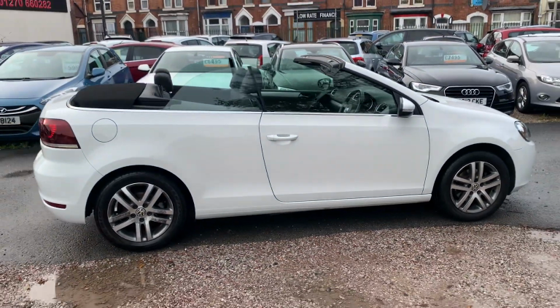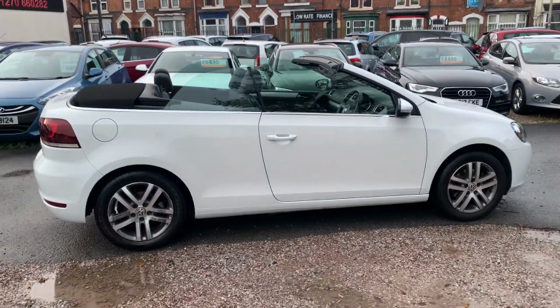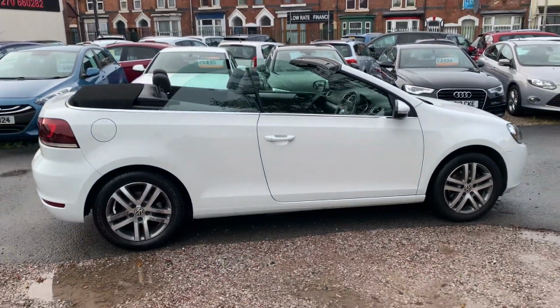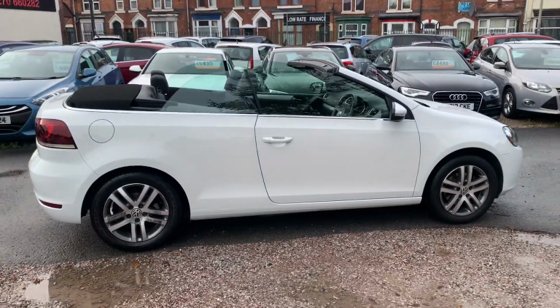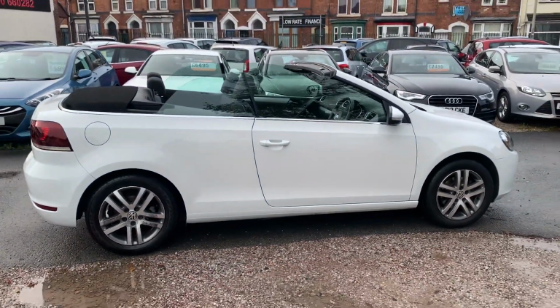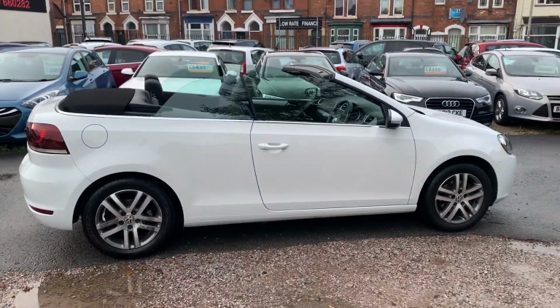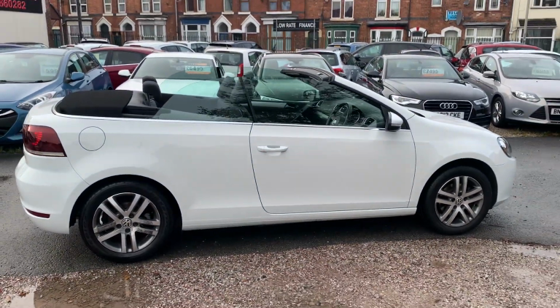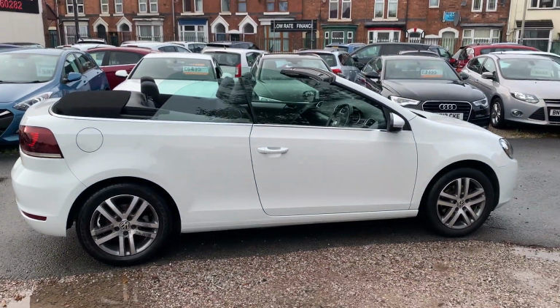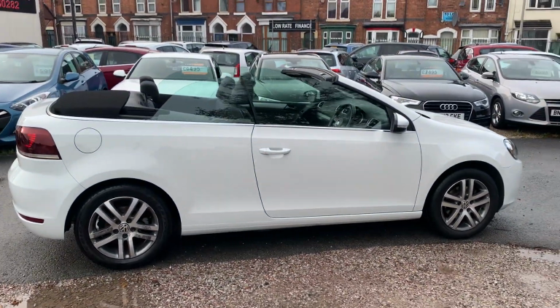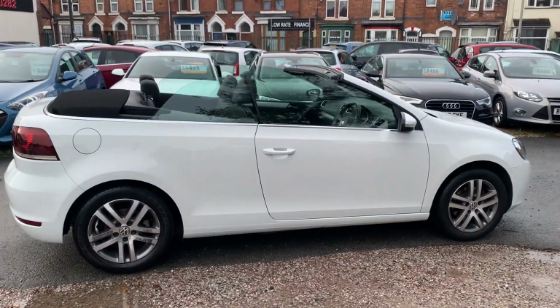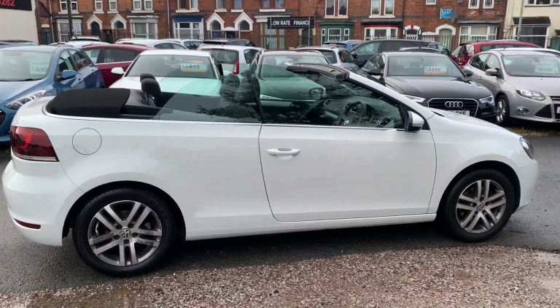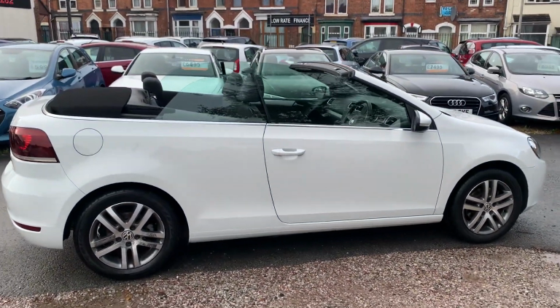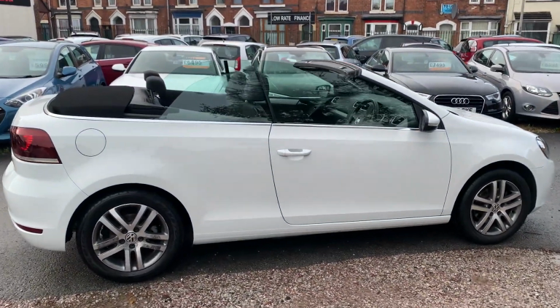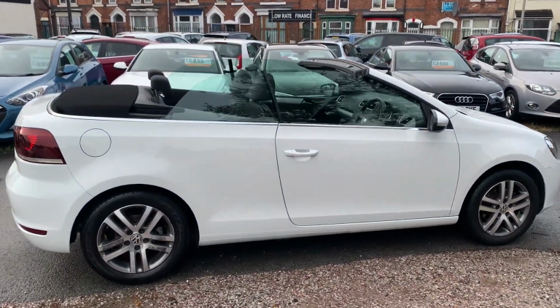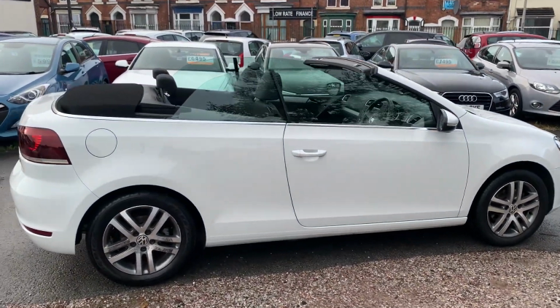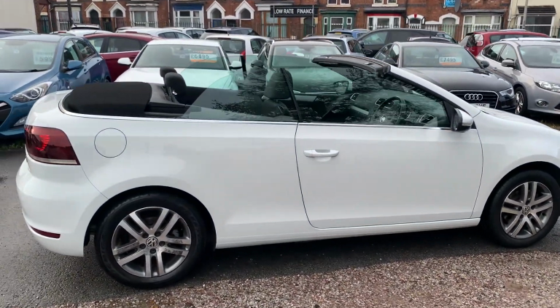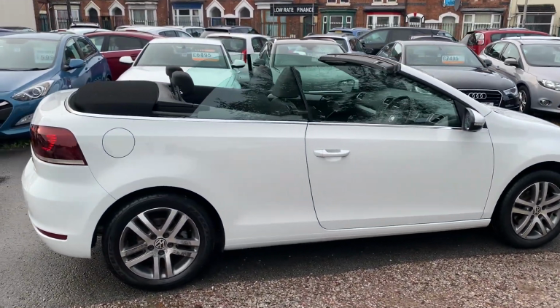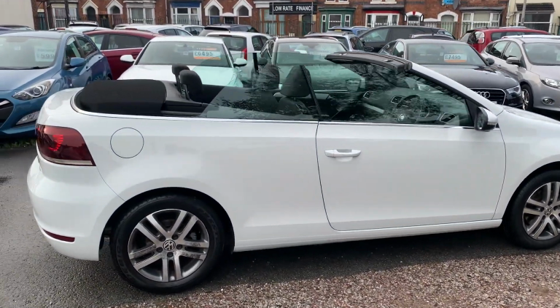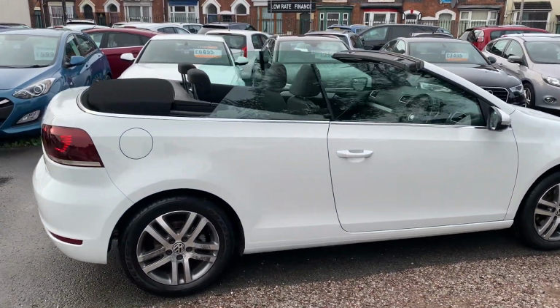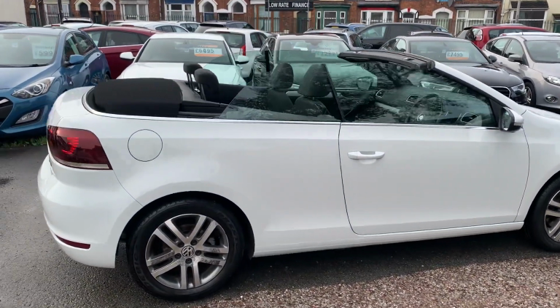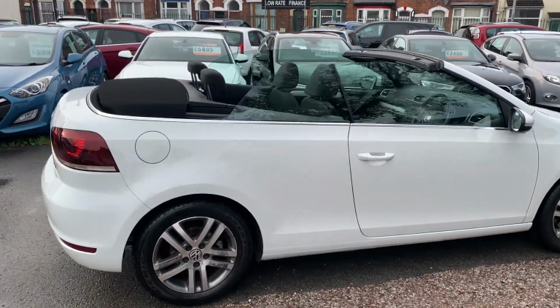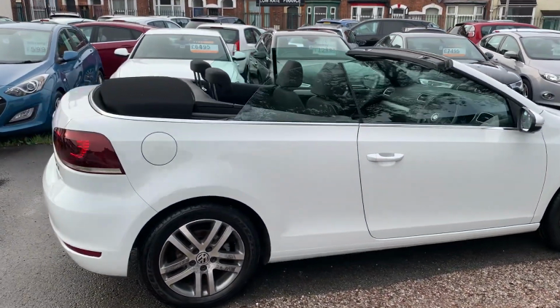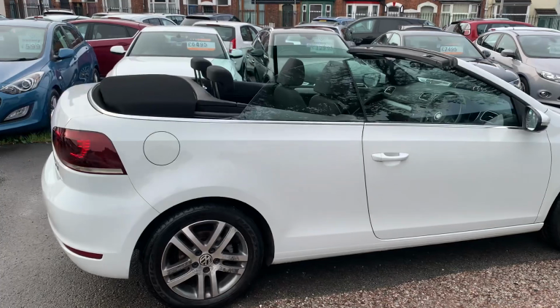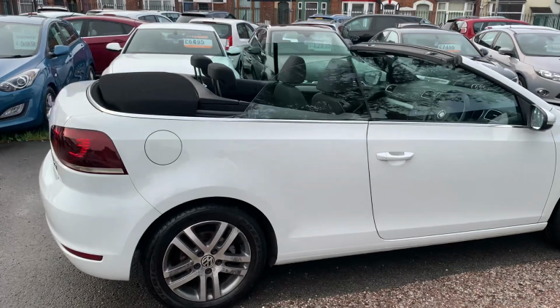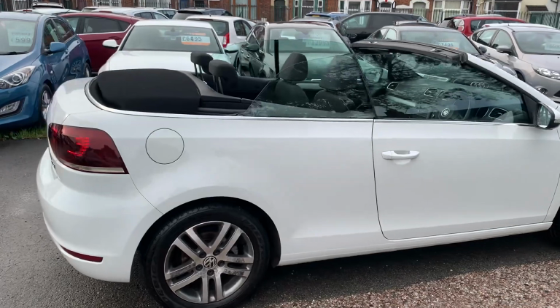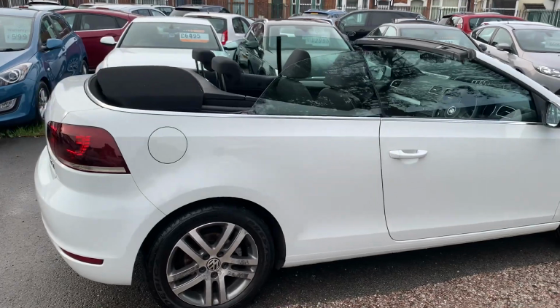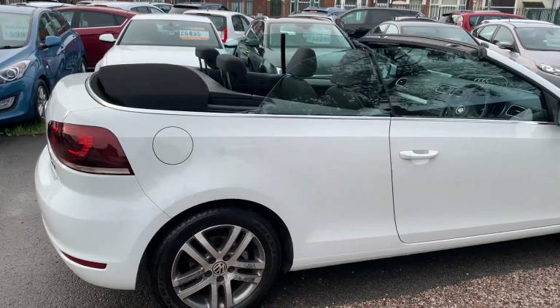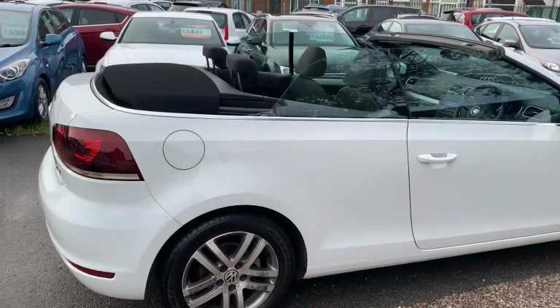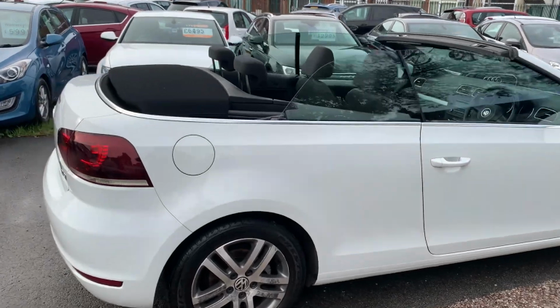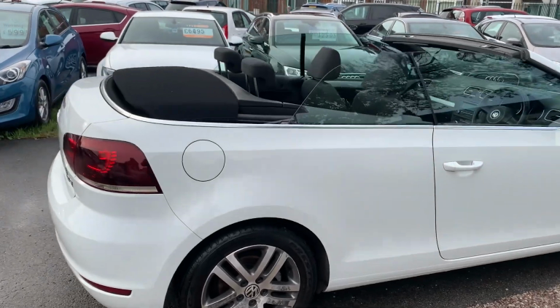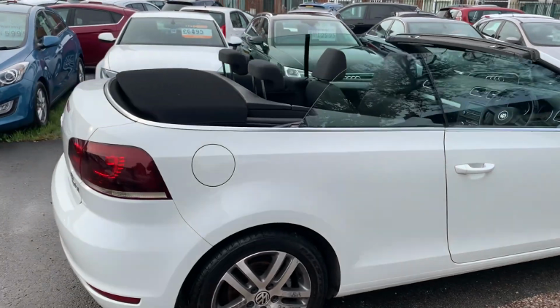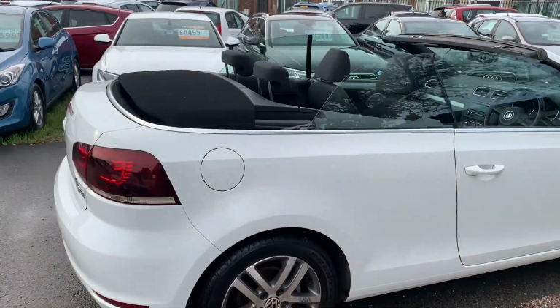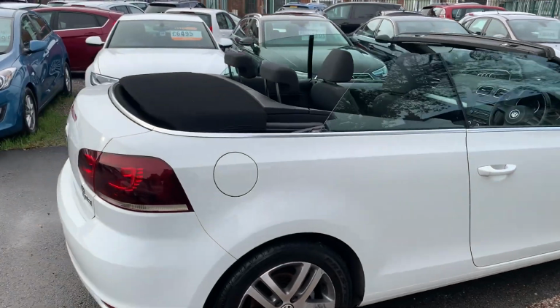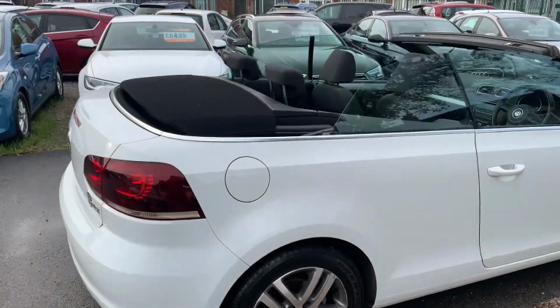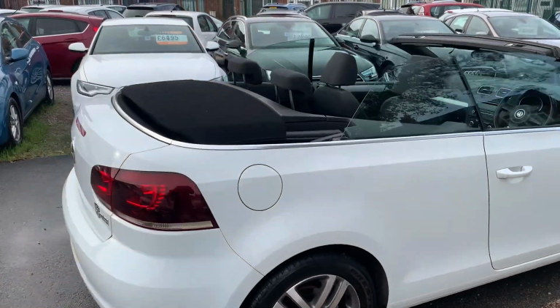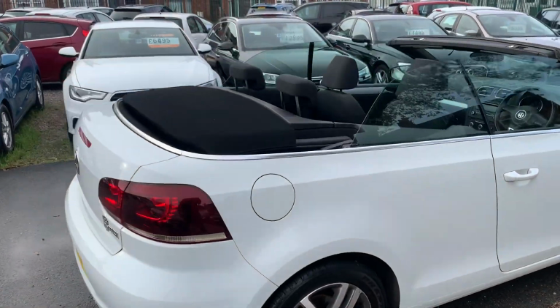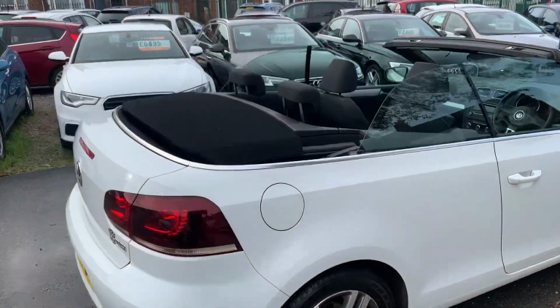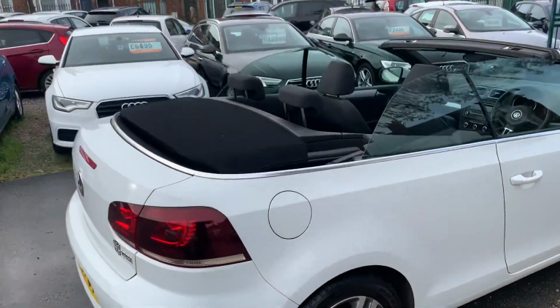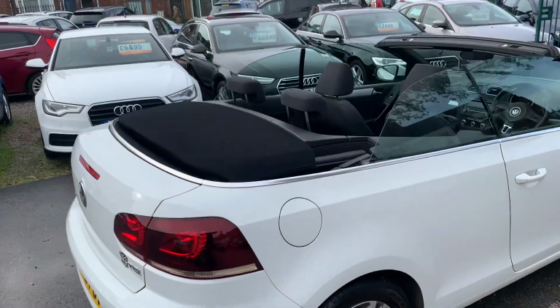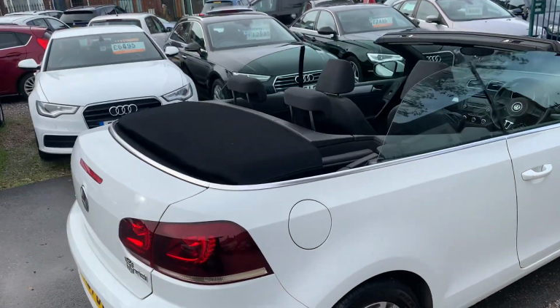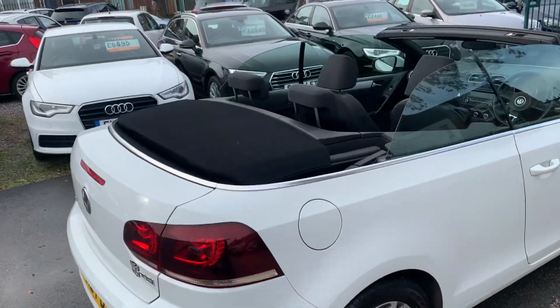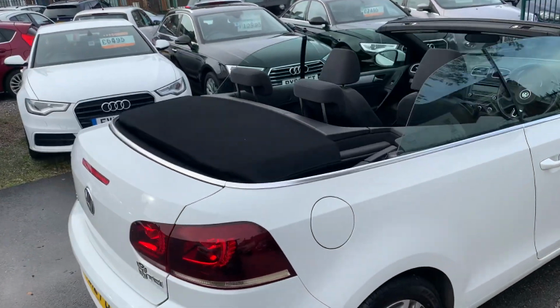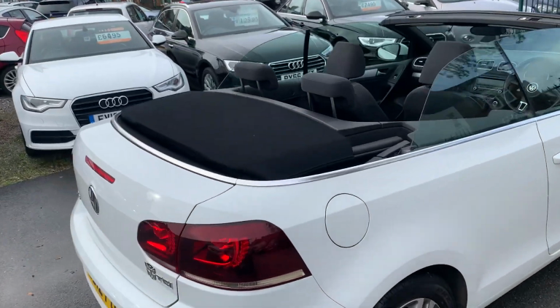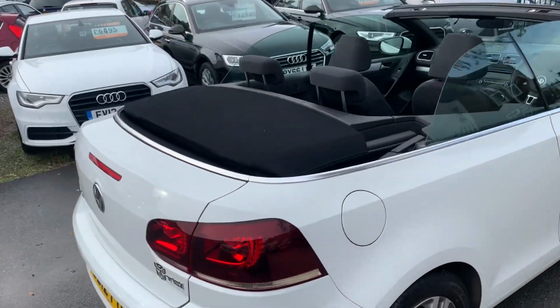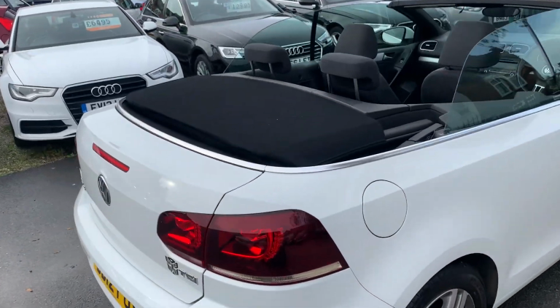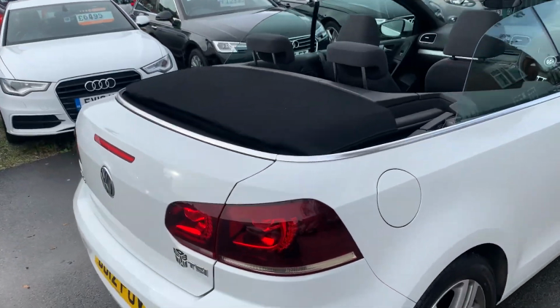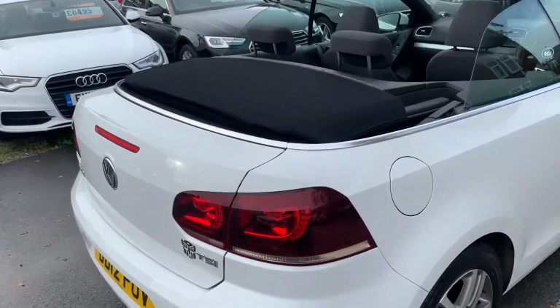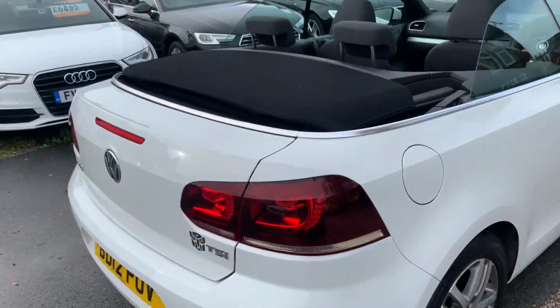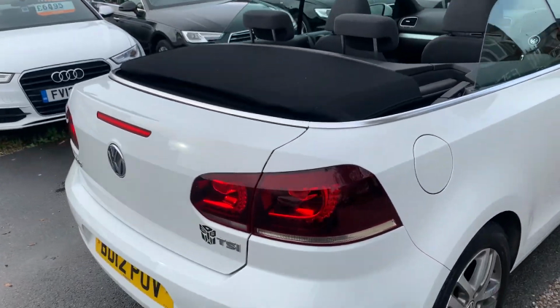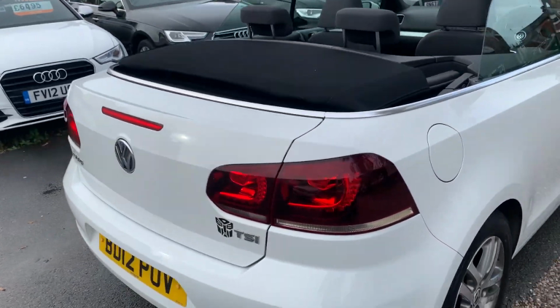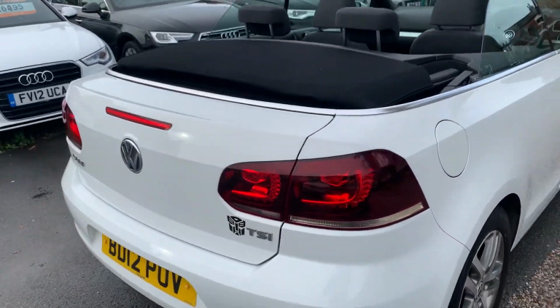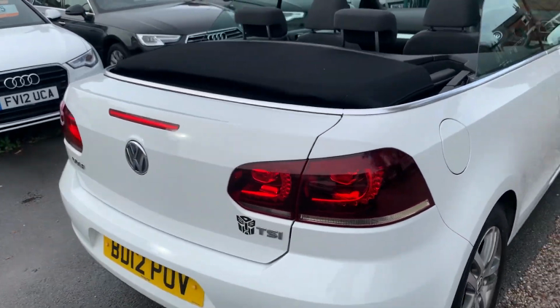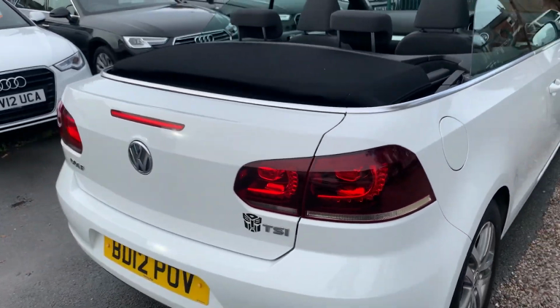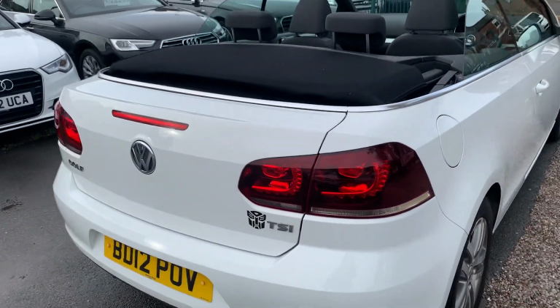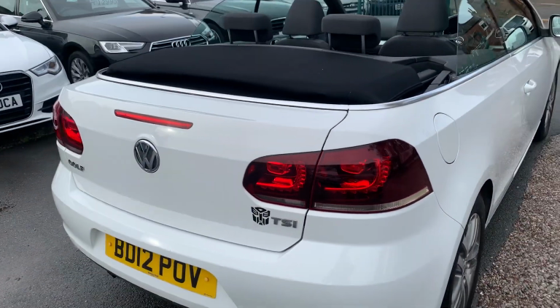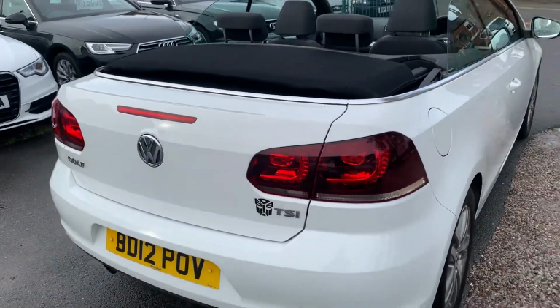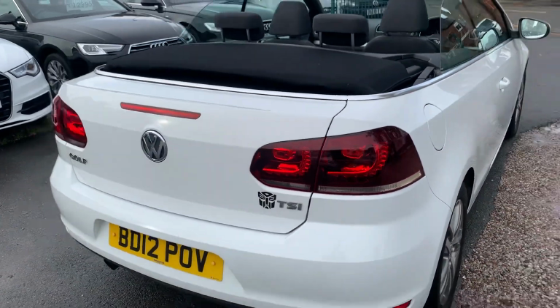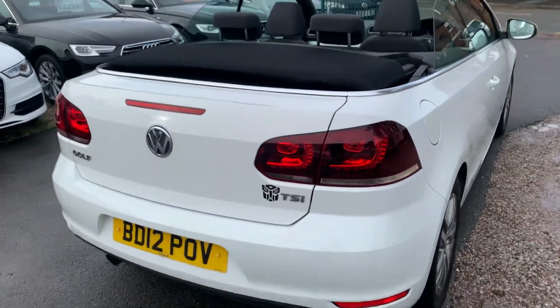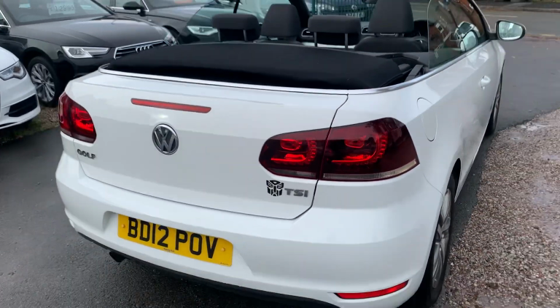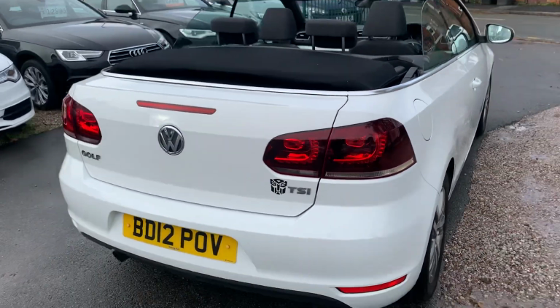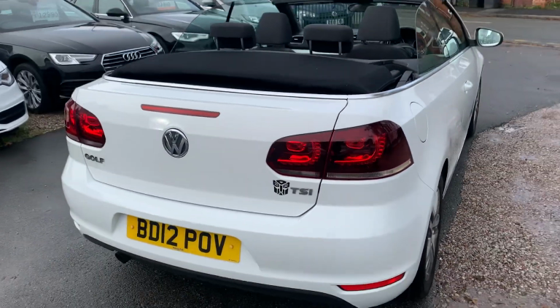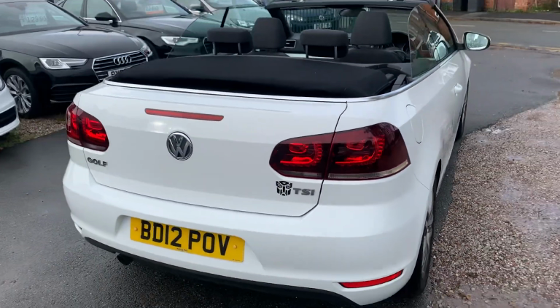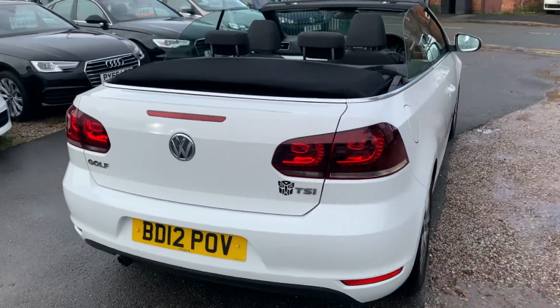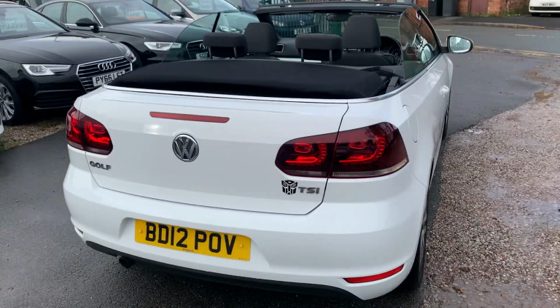I've got the roof down. The roof goes up and down really quick. The roof's in great condition — no rips, leaks or tears.